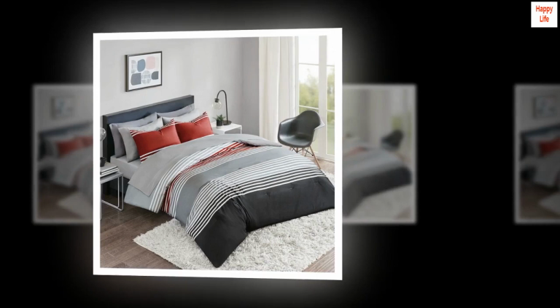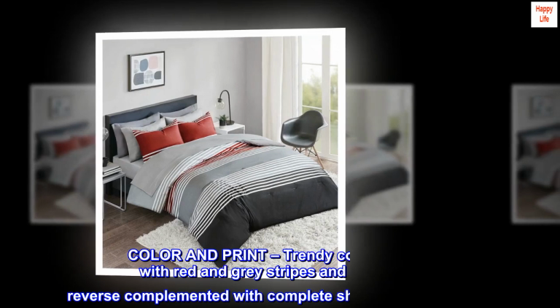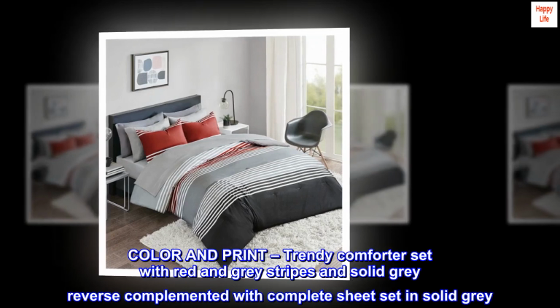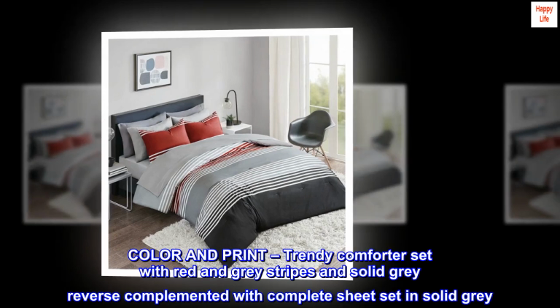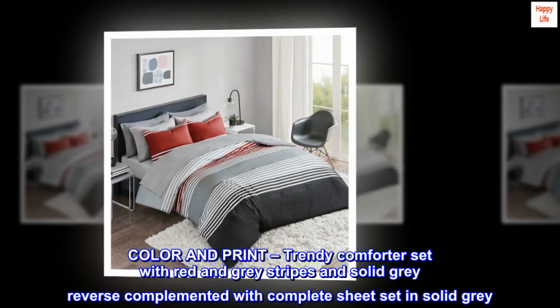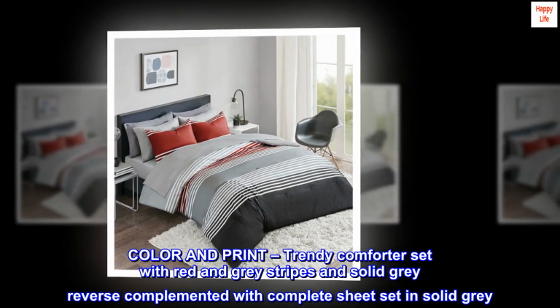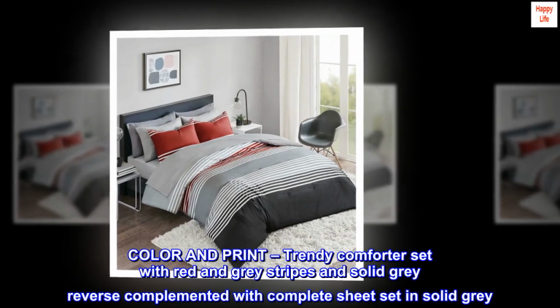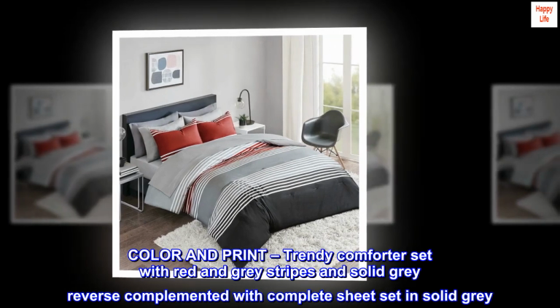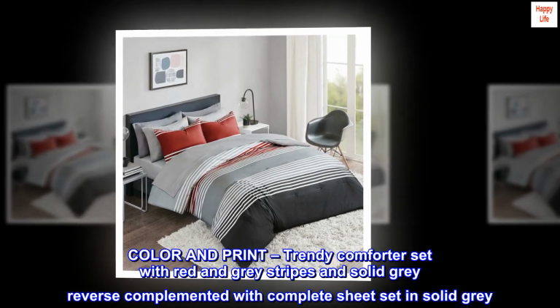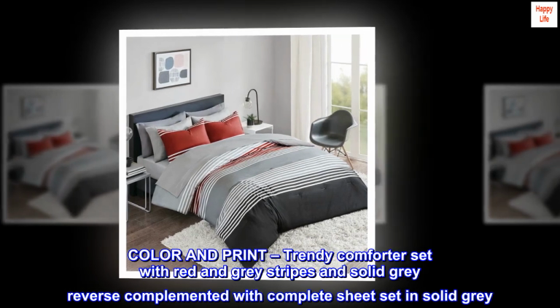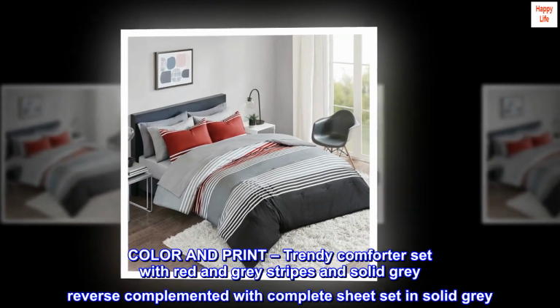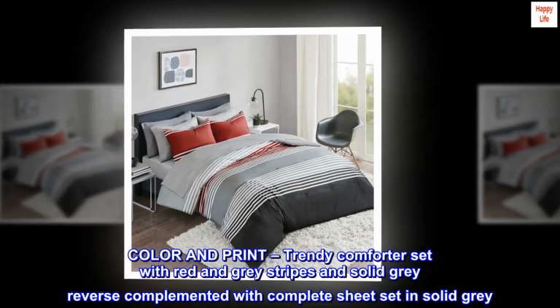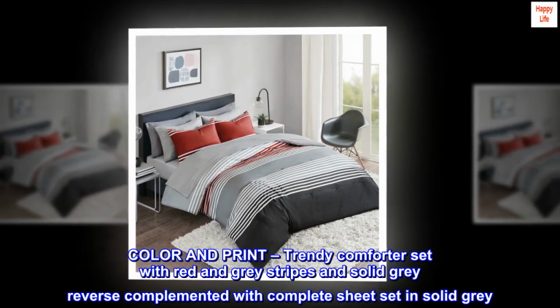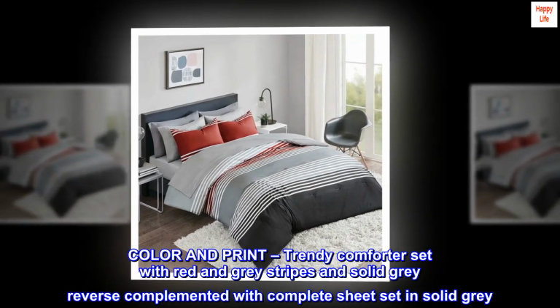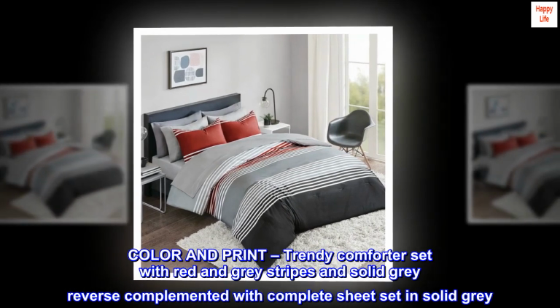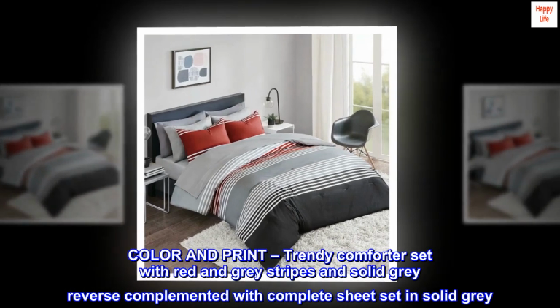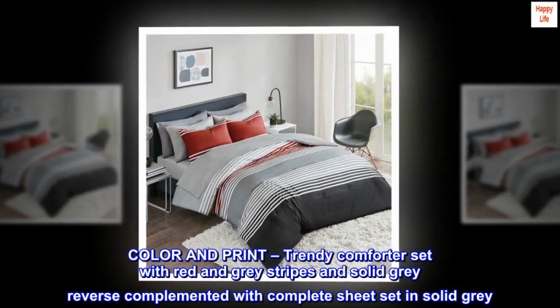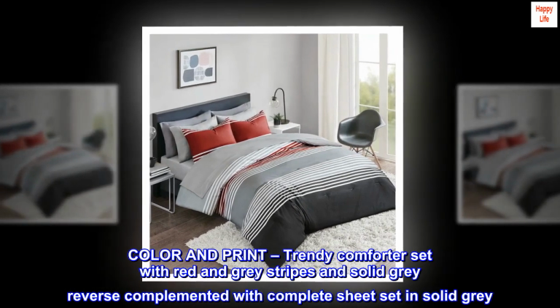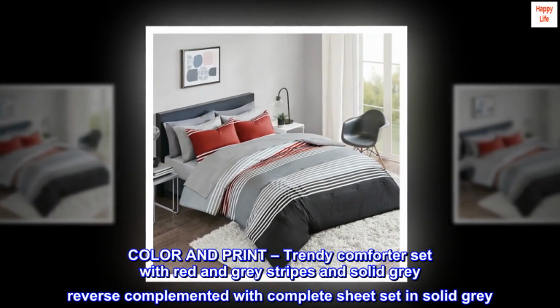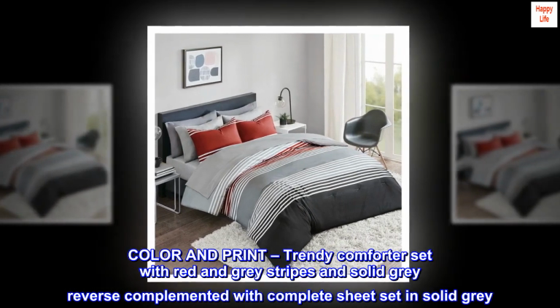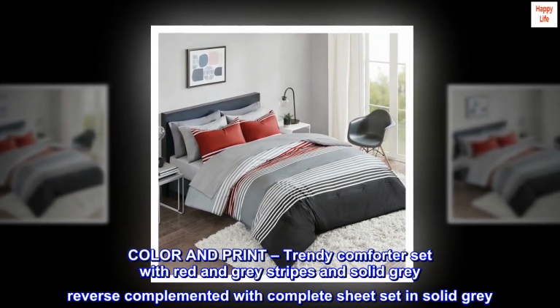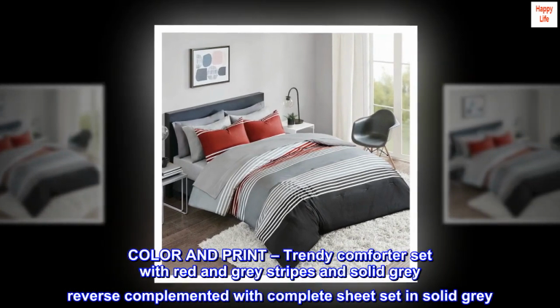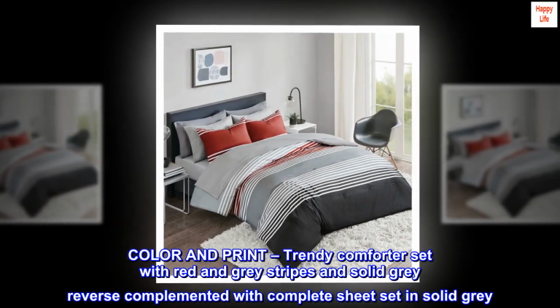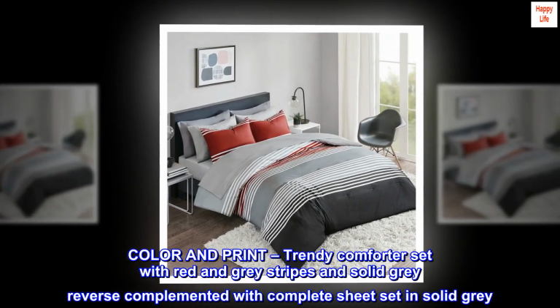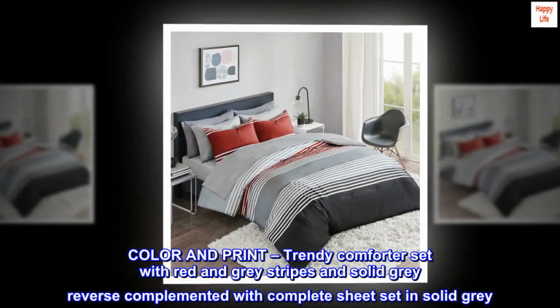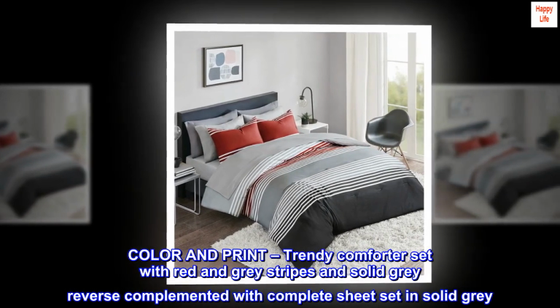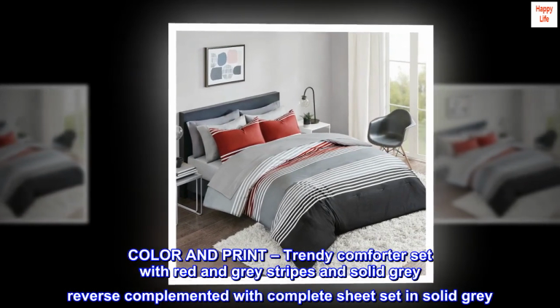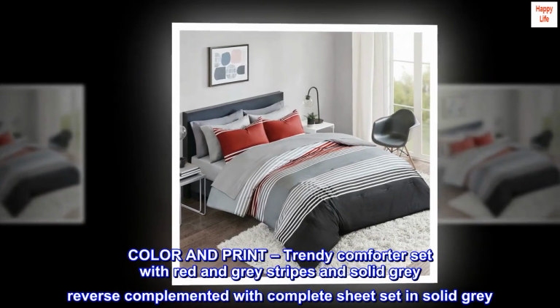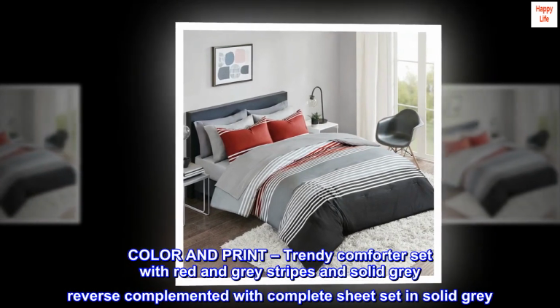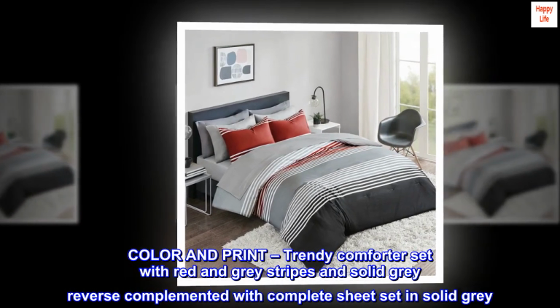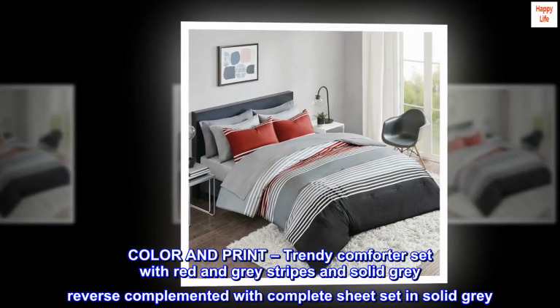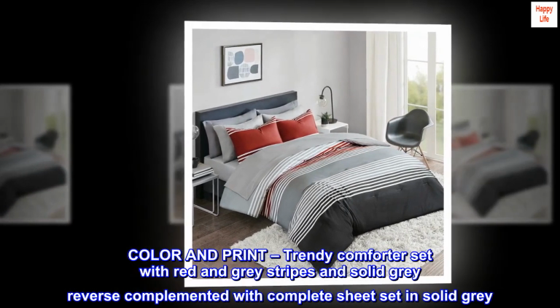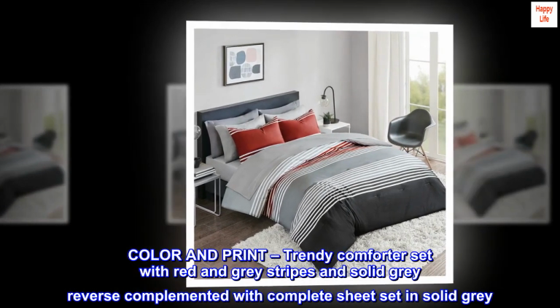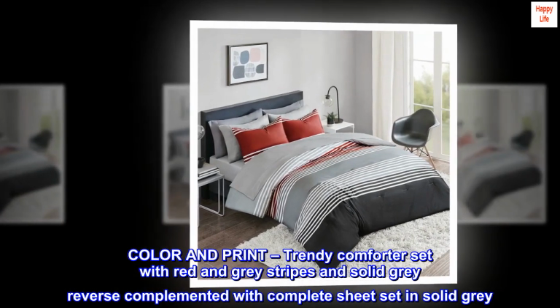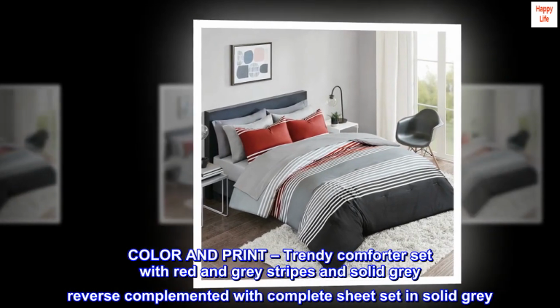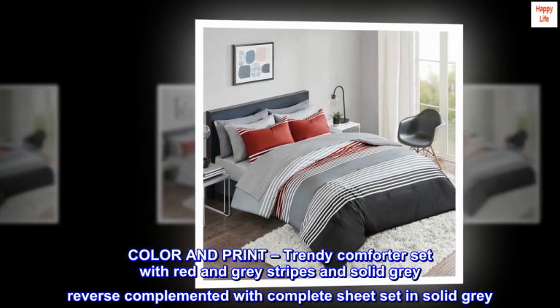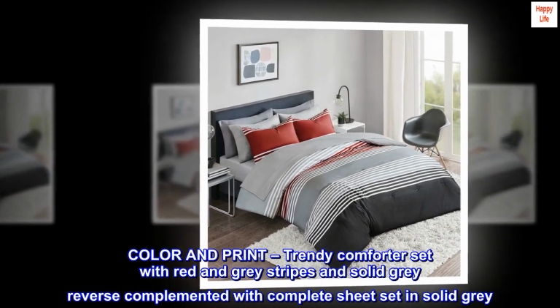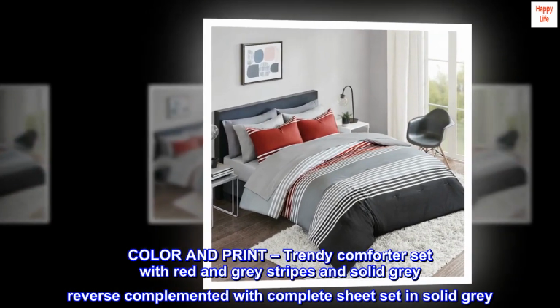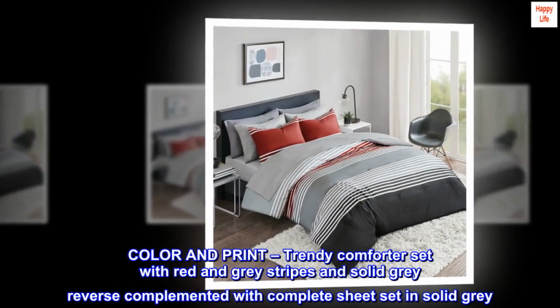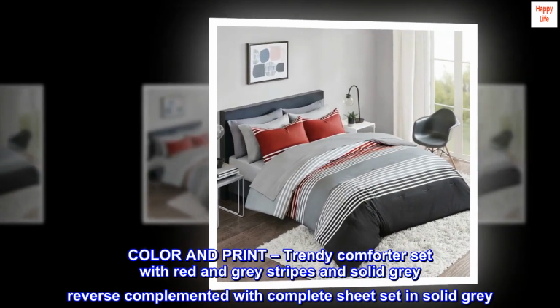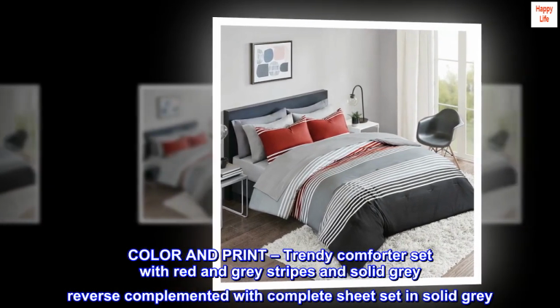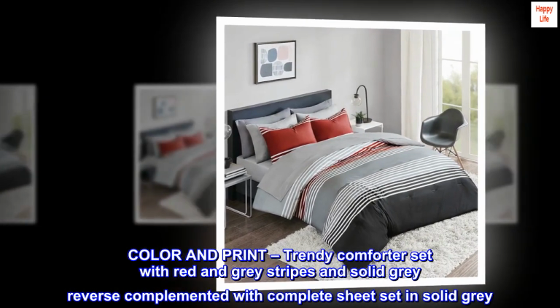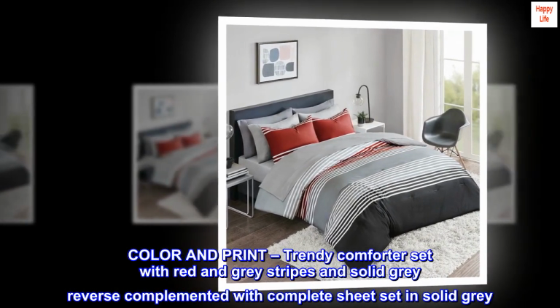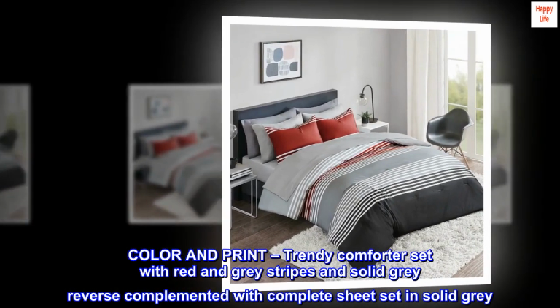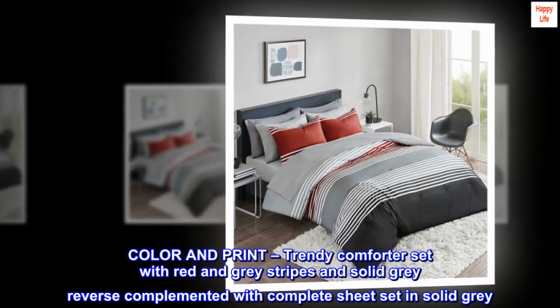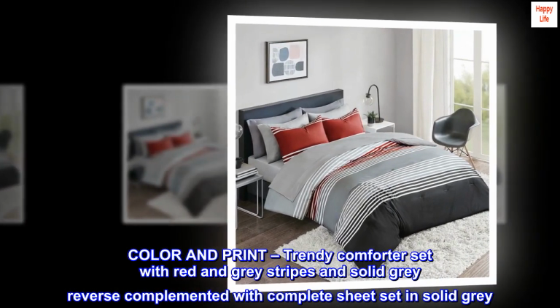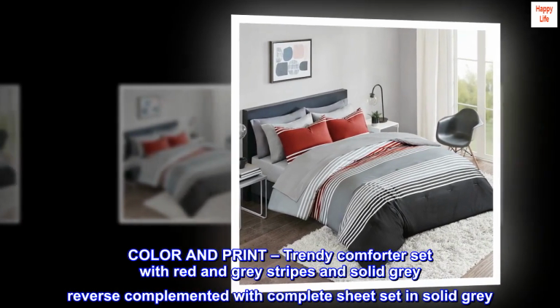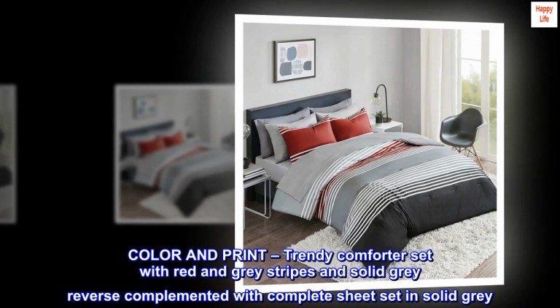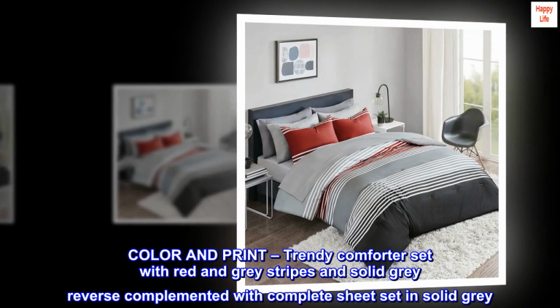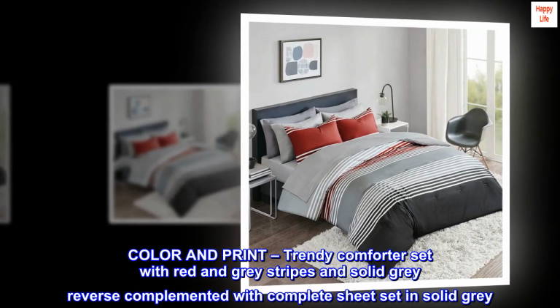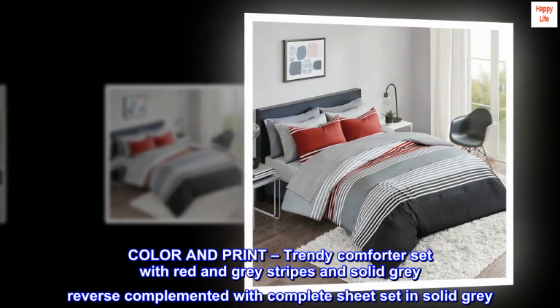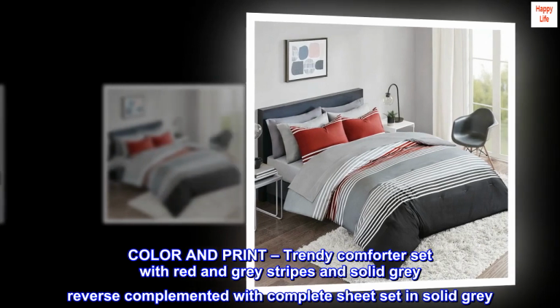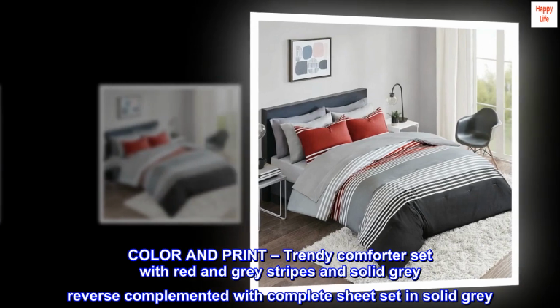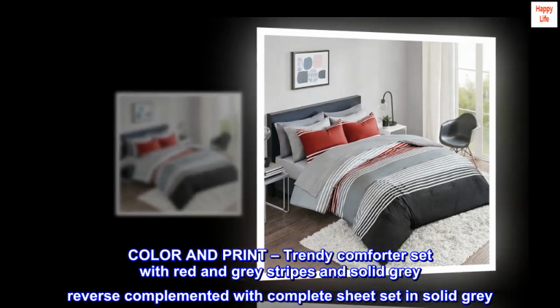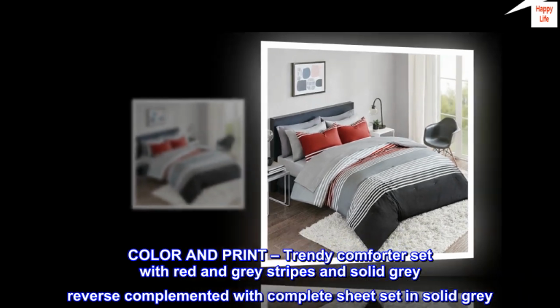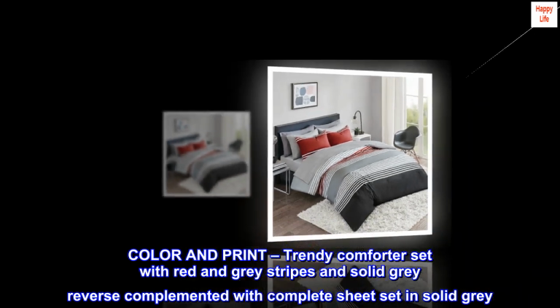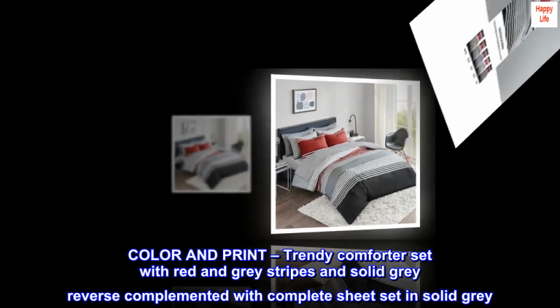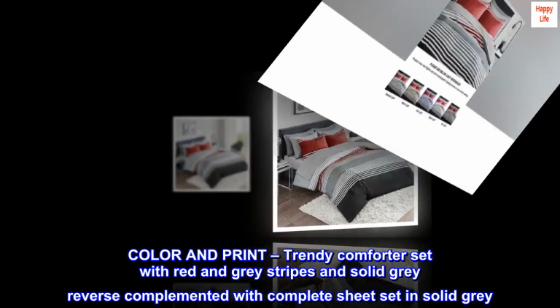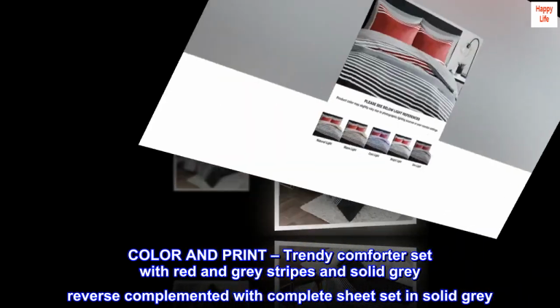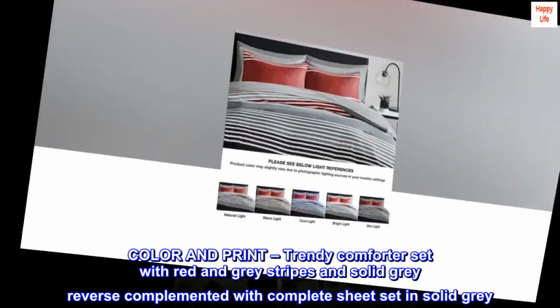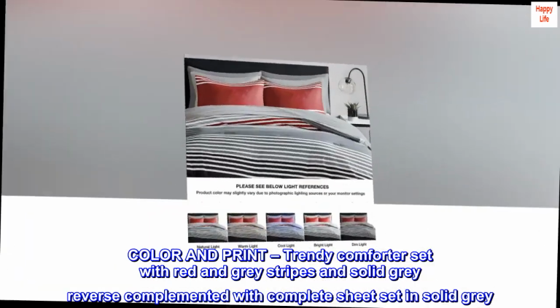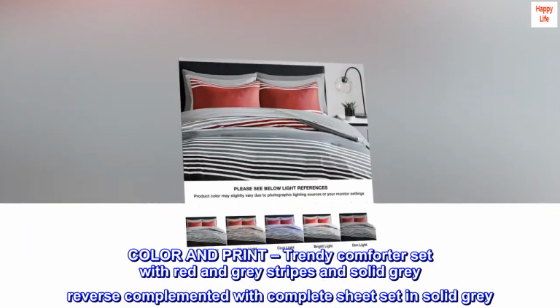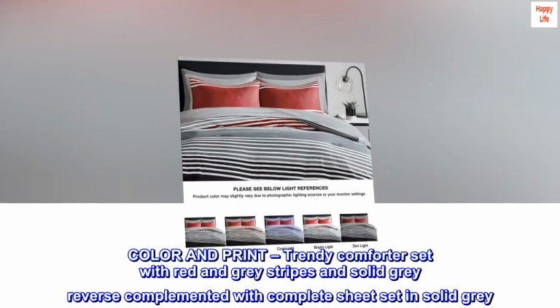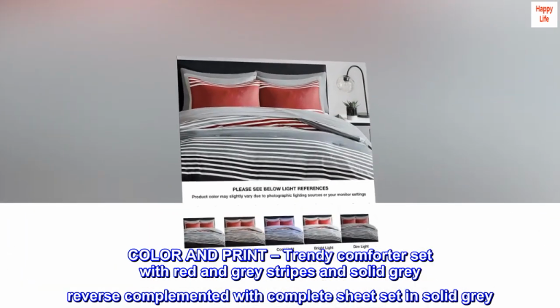Color and print: trendy comforter set with red and gray stripes and solid gray reverse, complemented with a complete sheet set in solid gray.